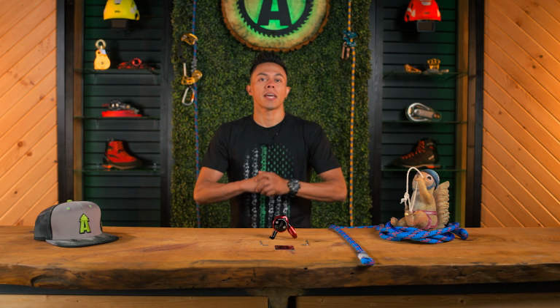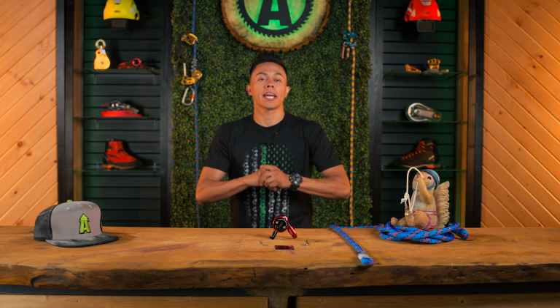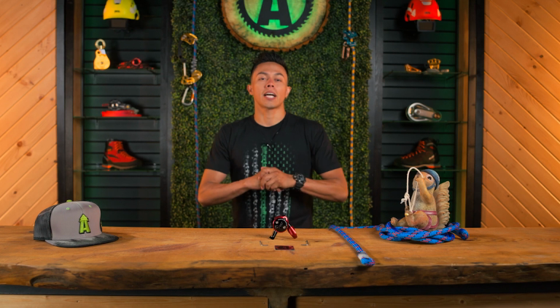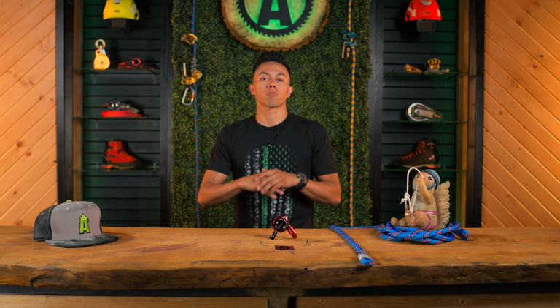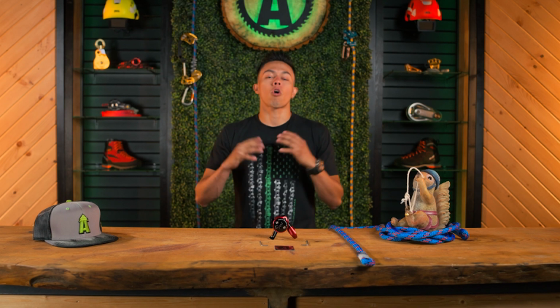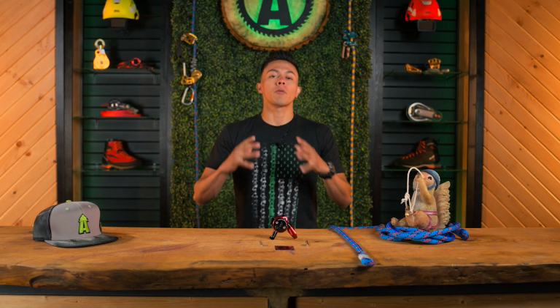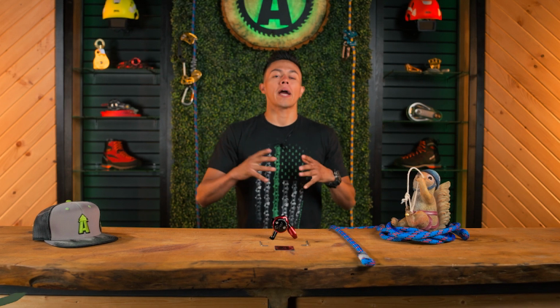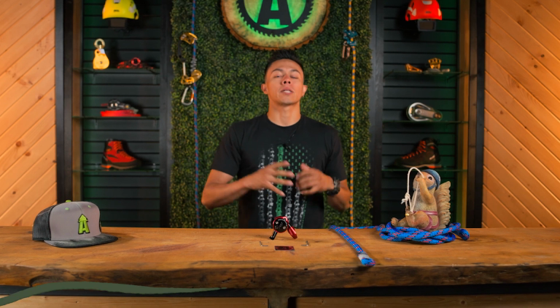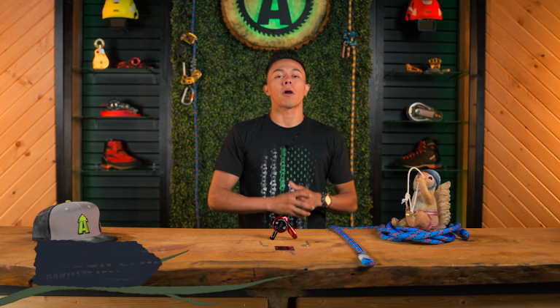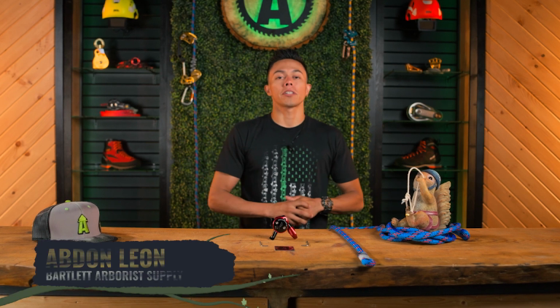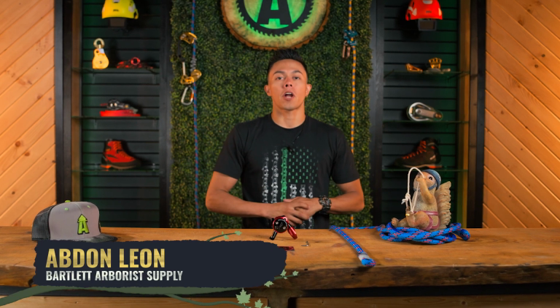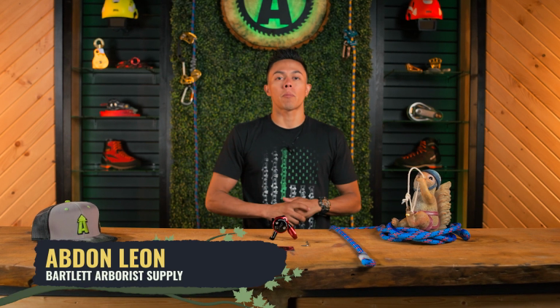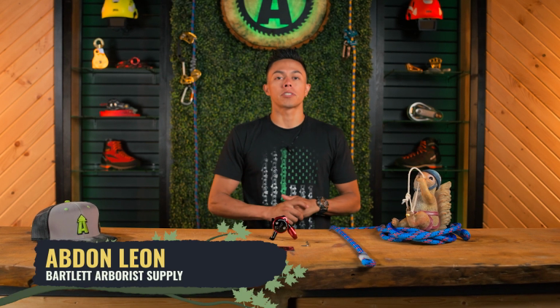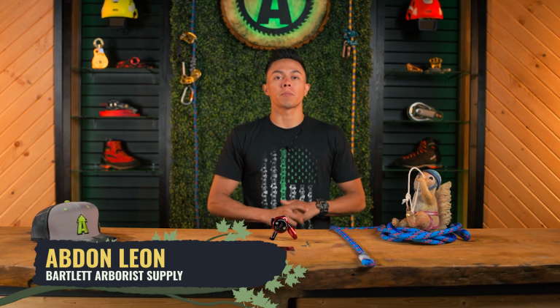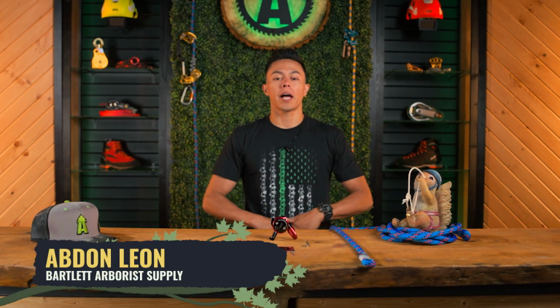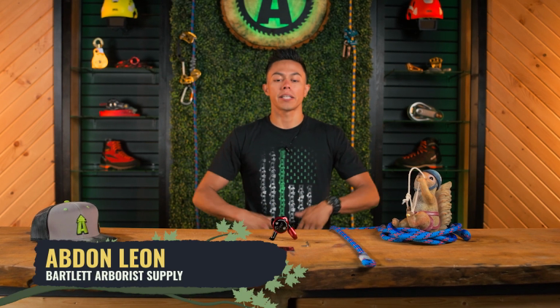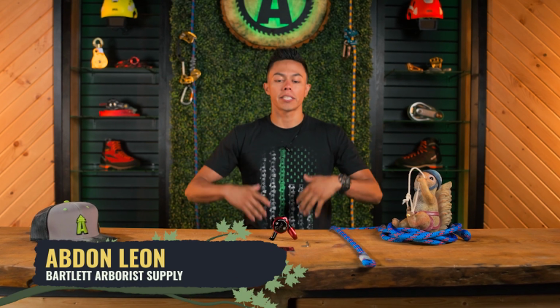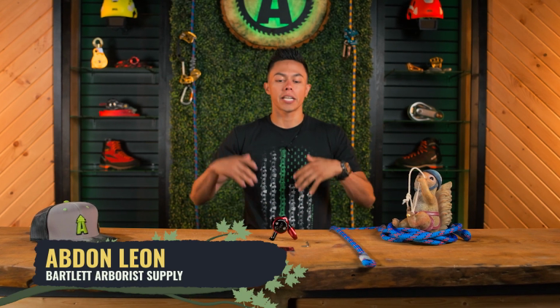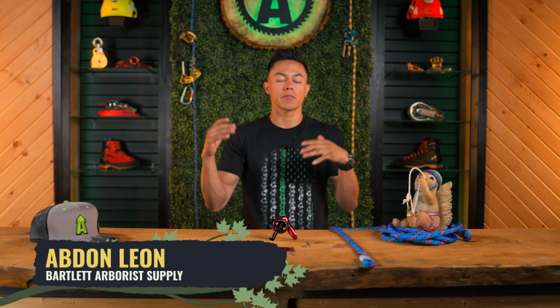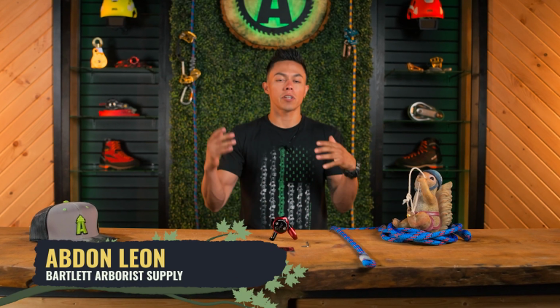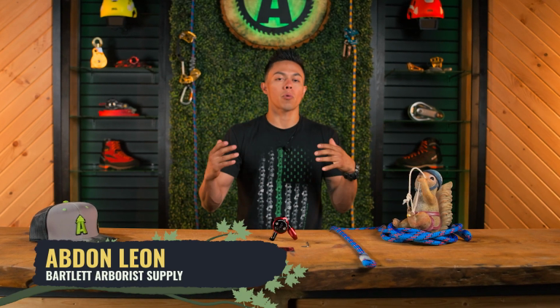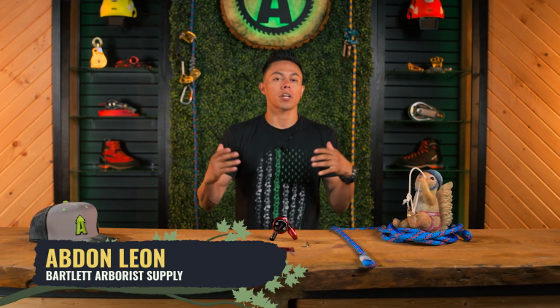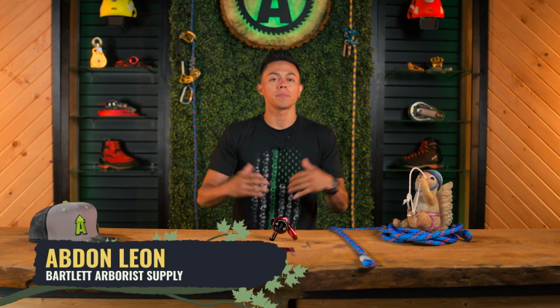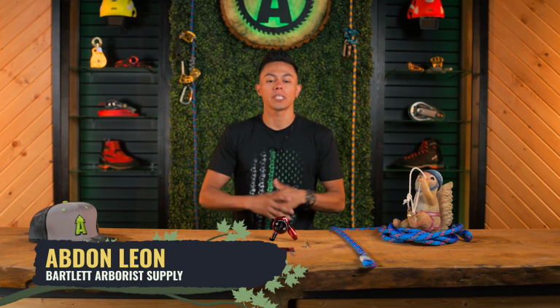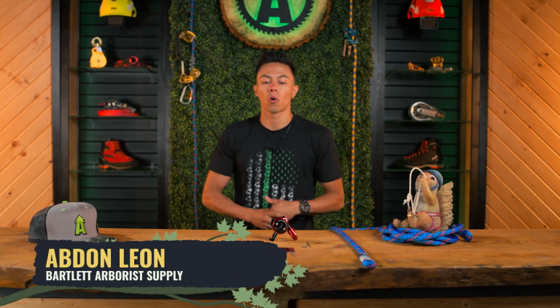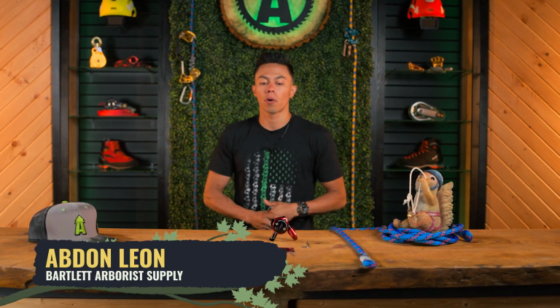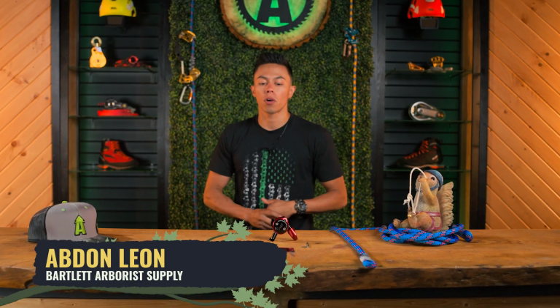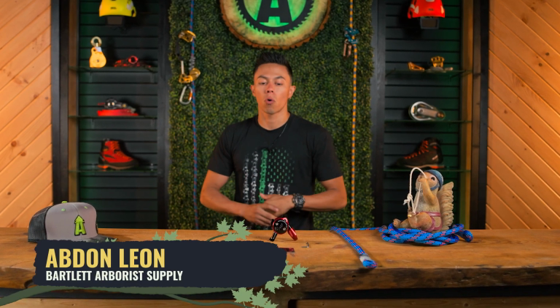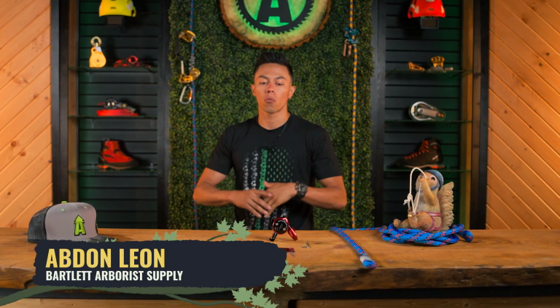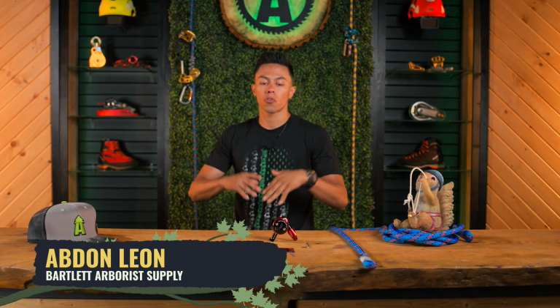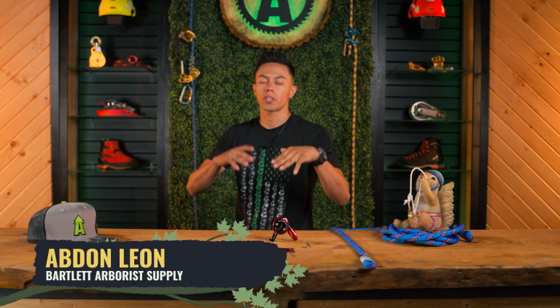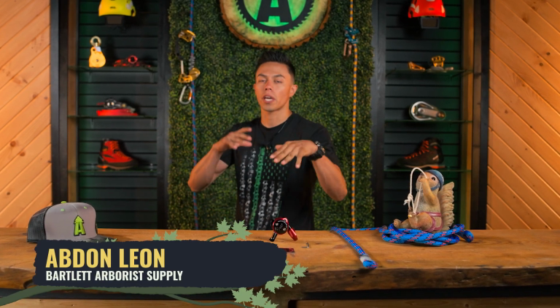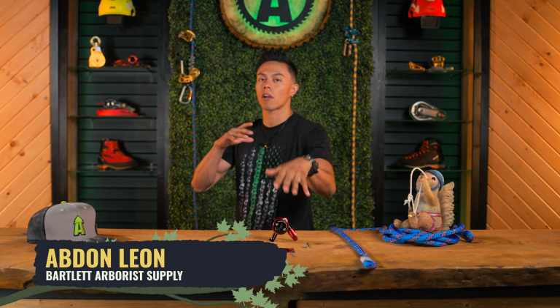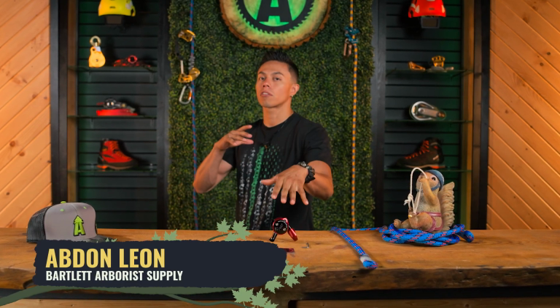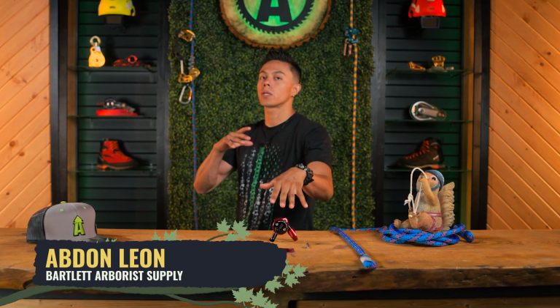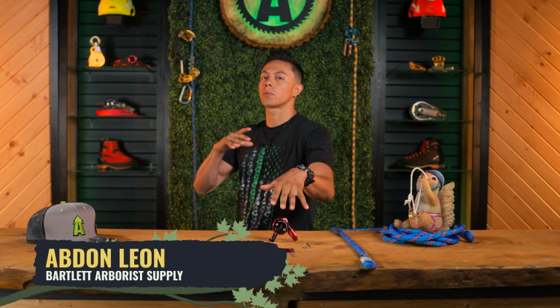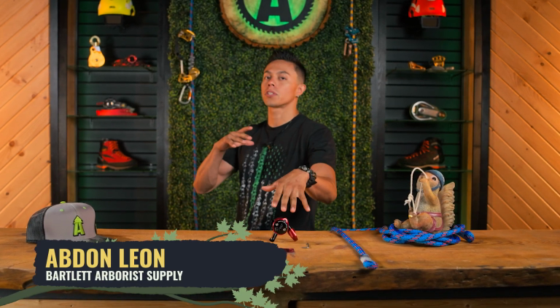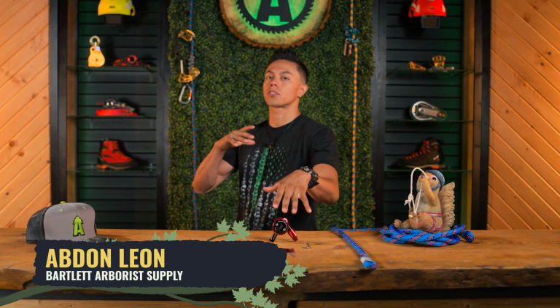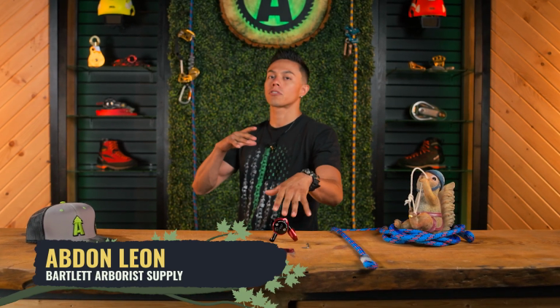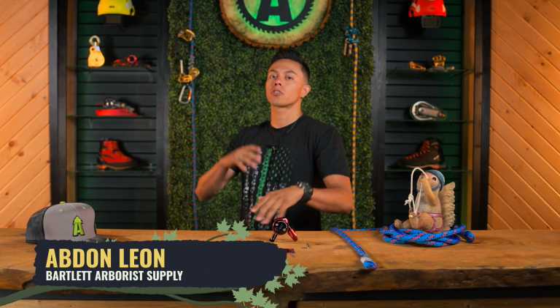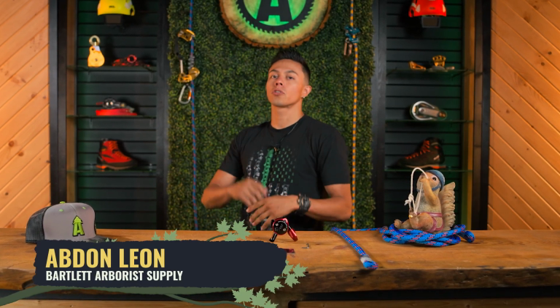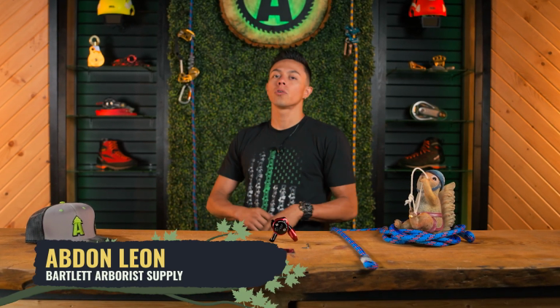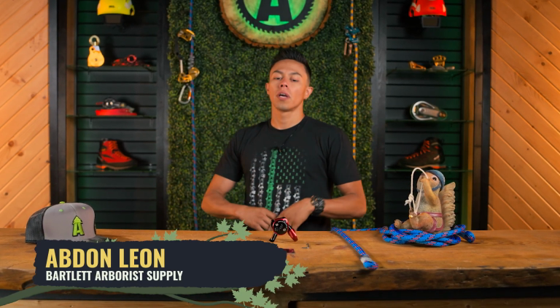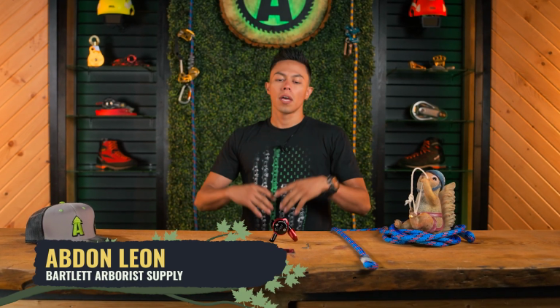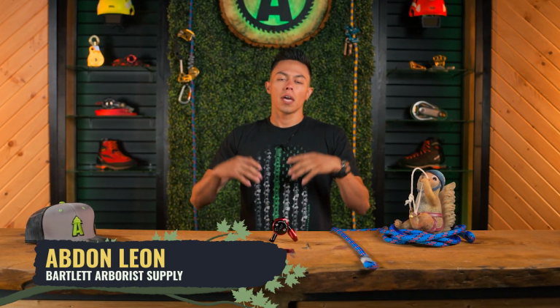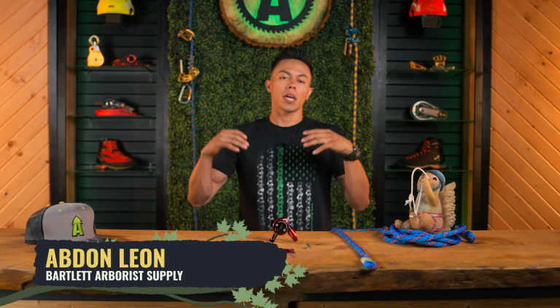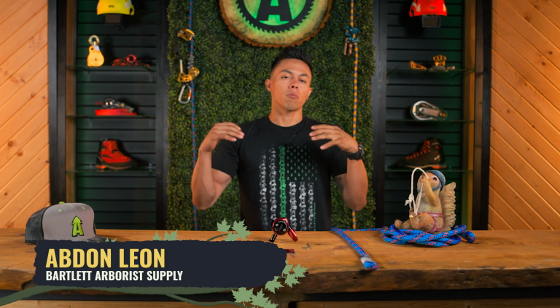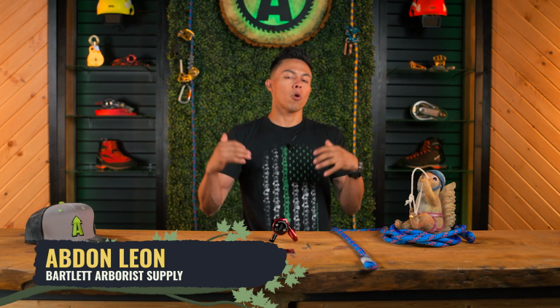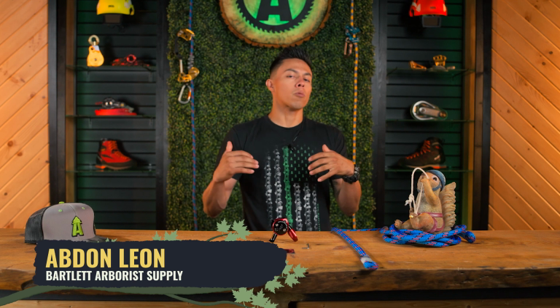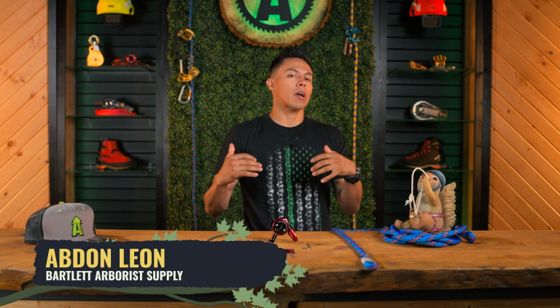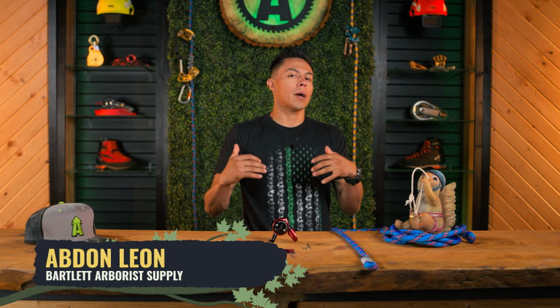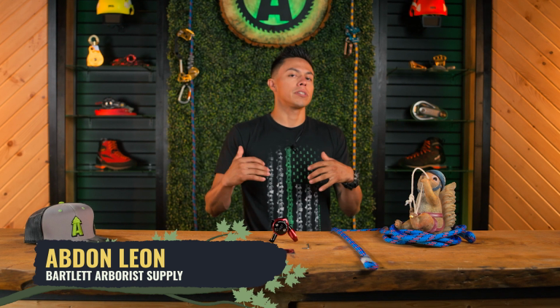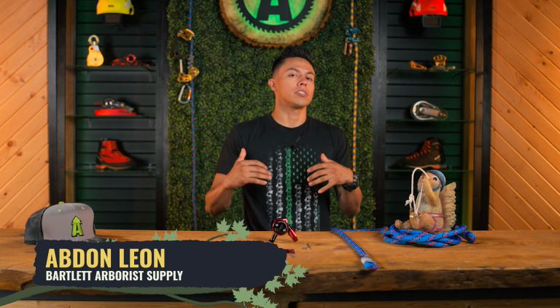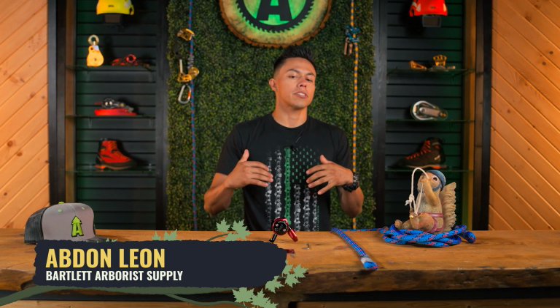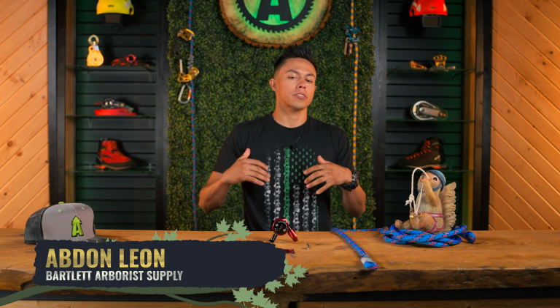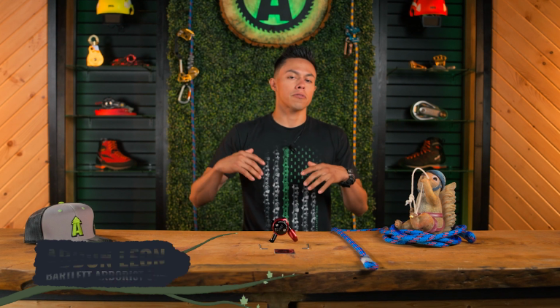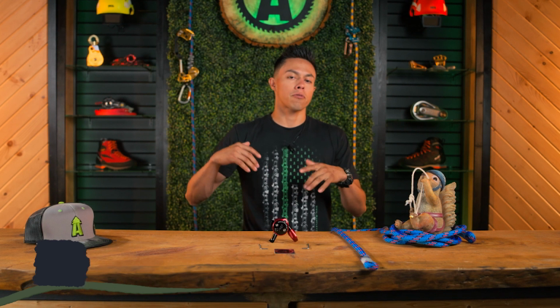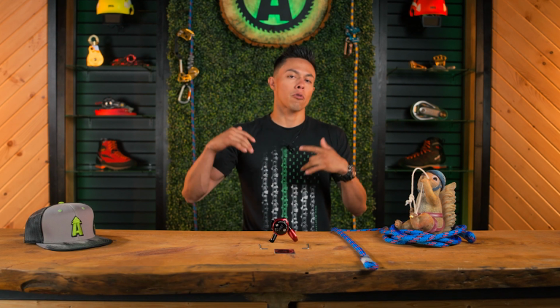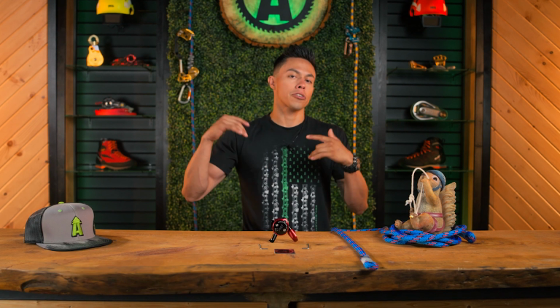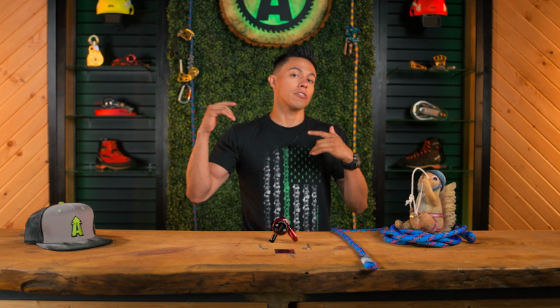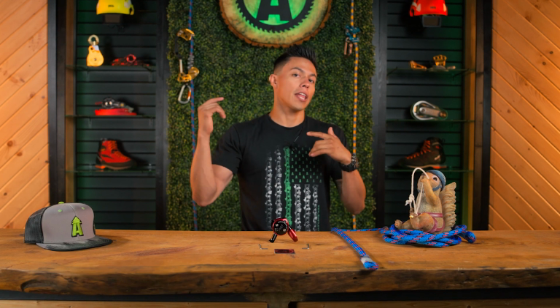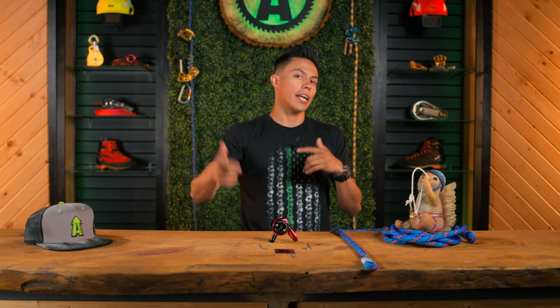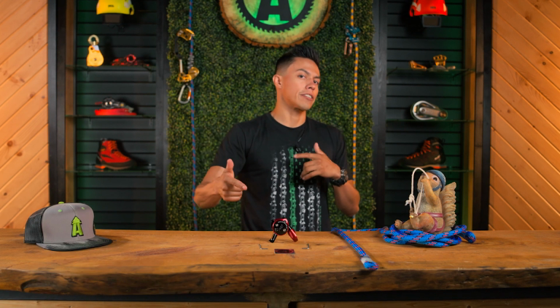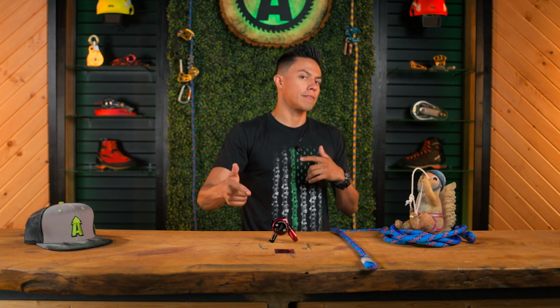Hey guys, welcome back to Bartlett Arborist Supply. In today's video we're going to be going over the ART Positioner 2, a rope grab adjuster for your lanyard.